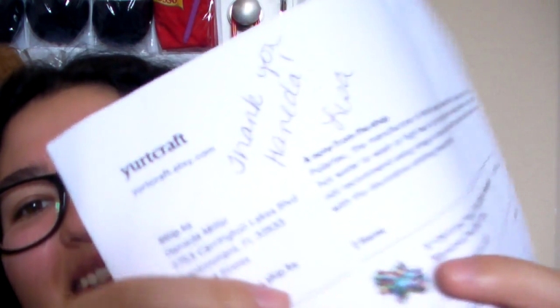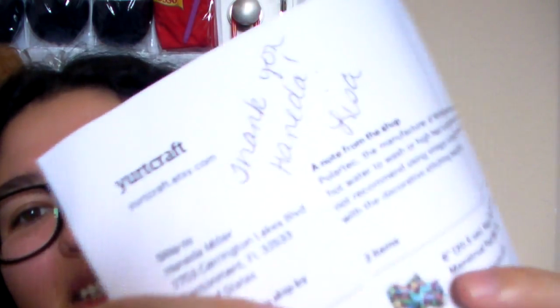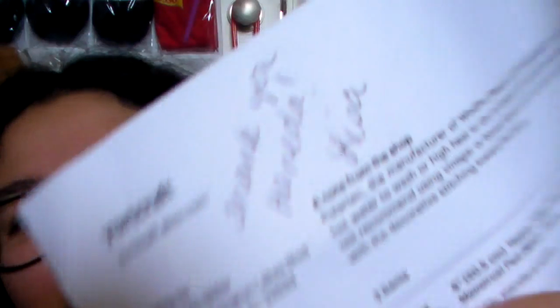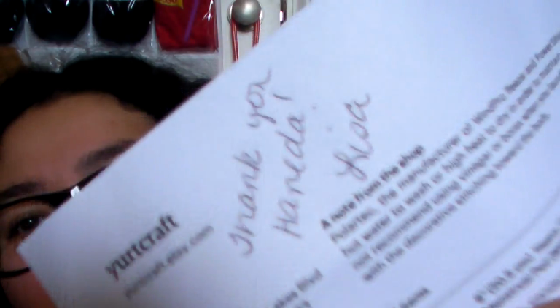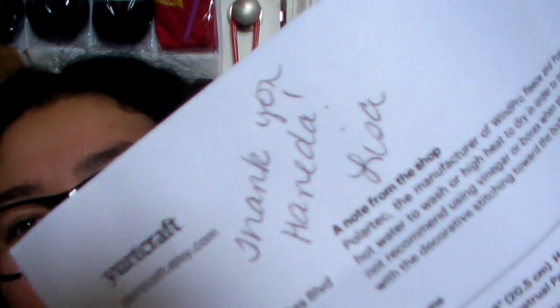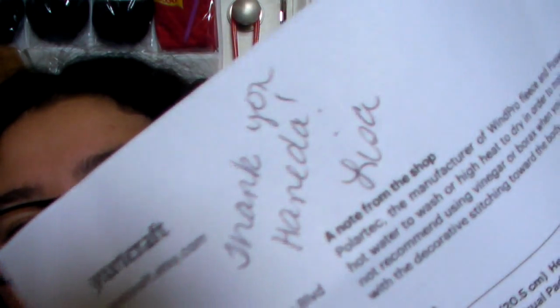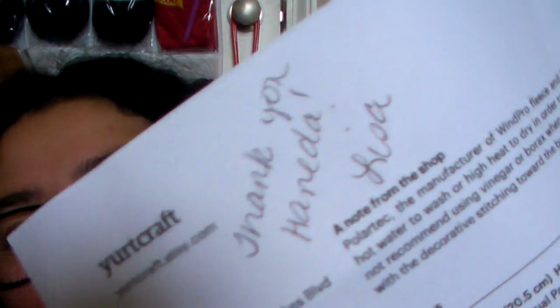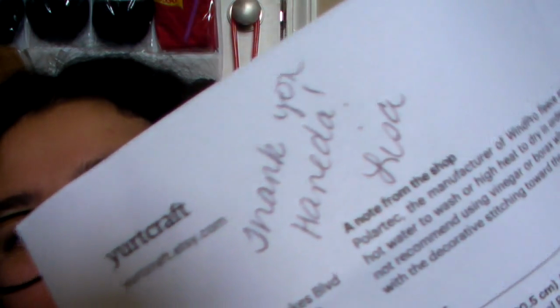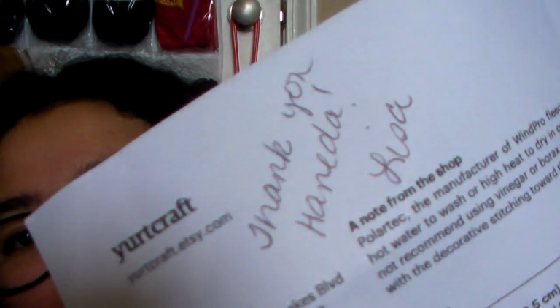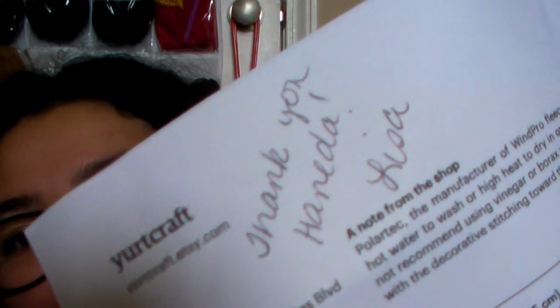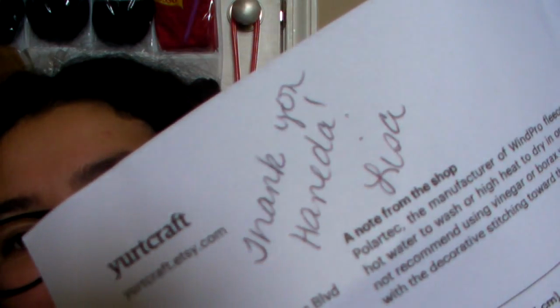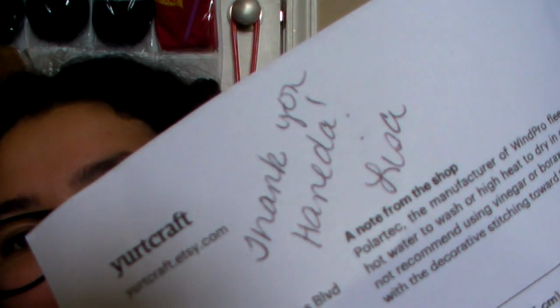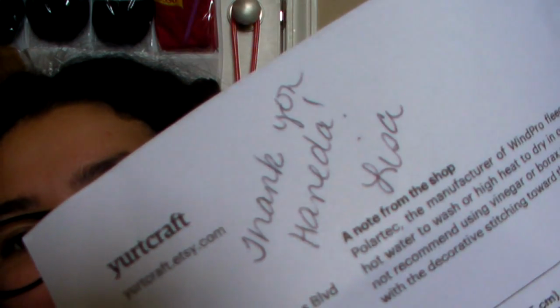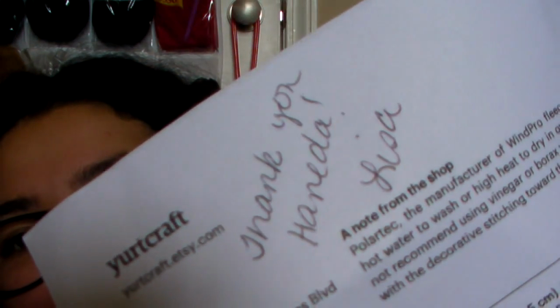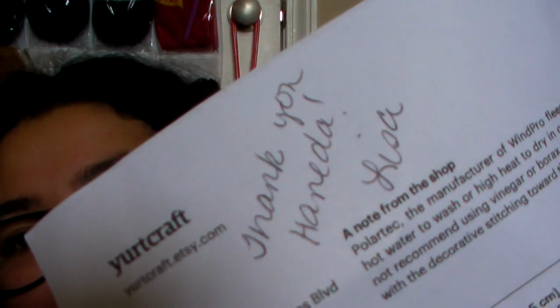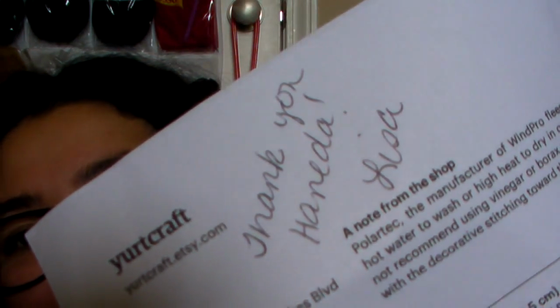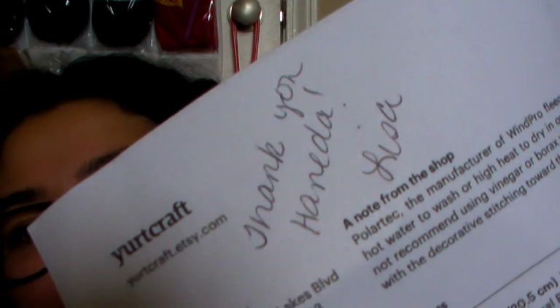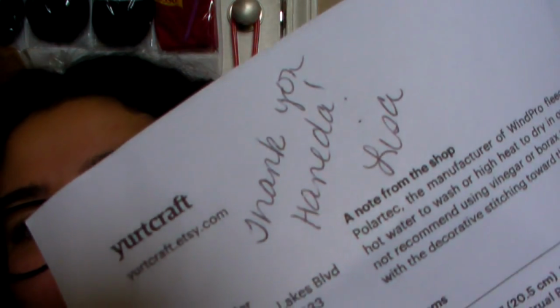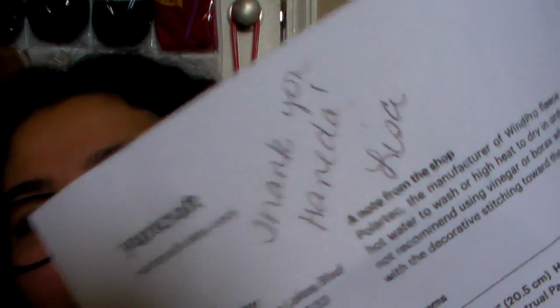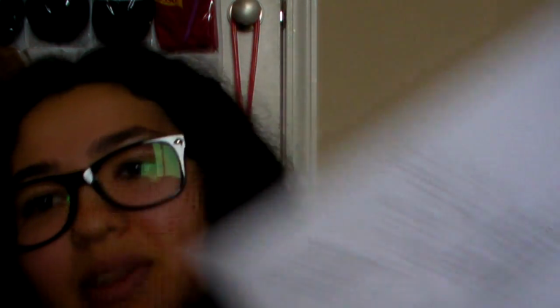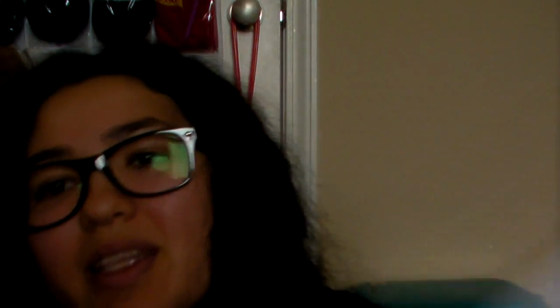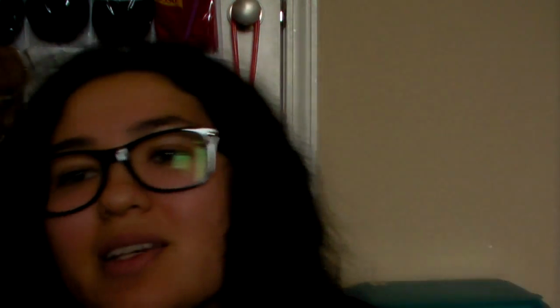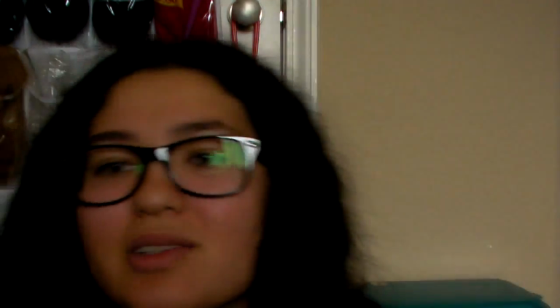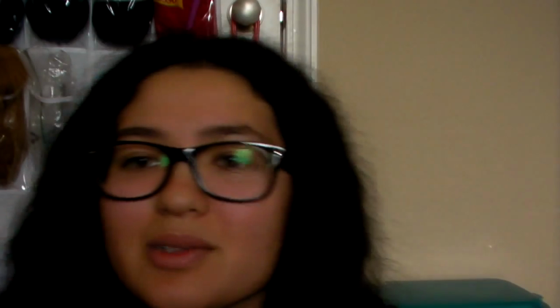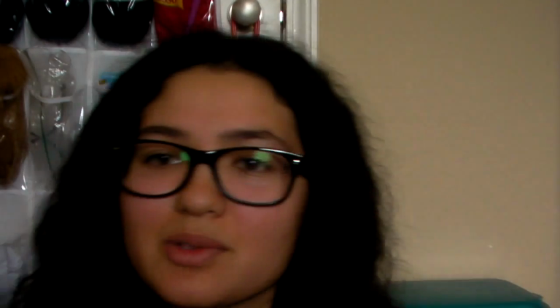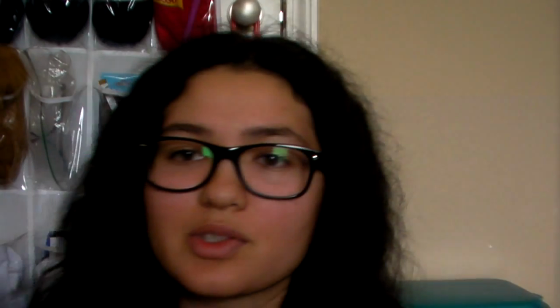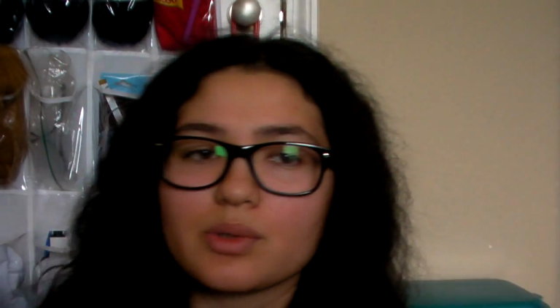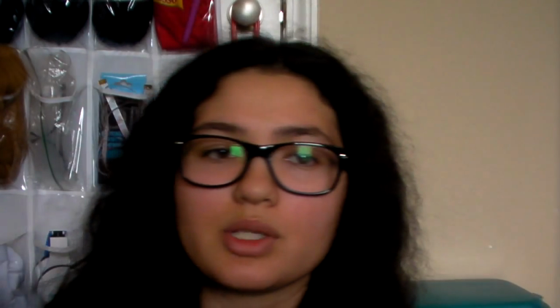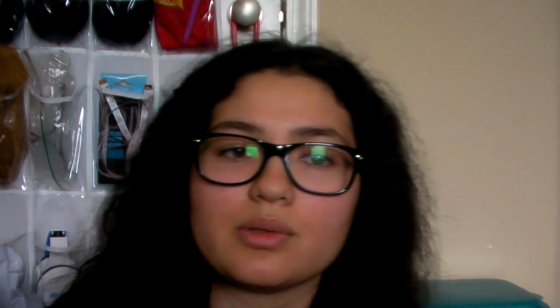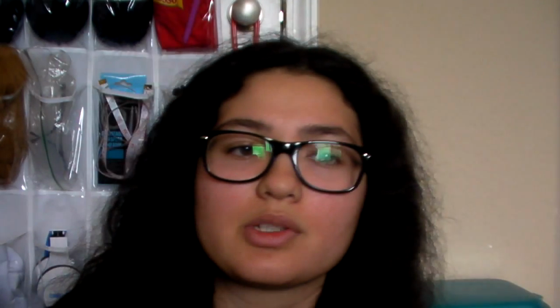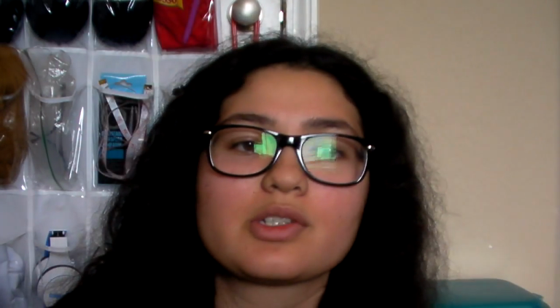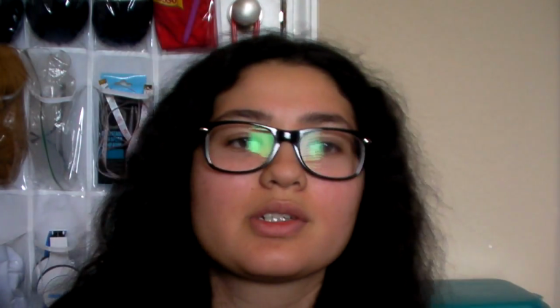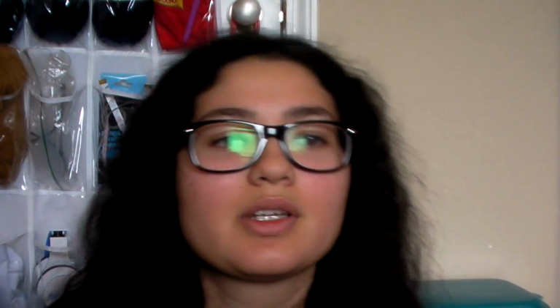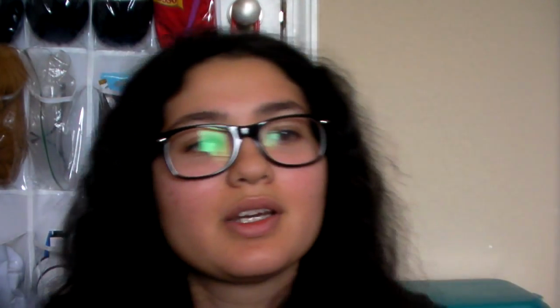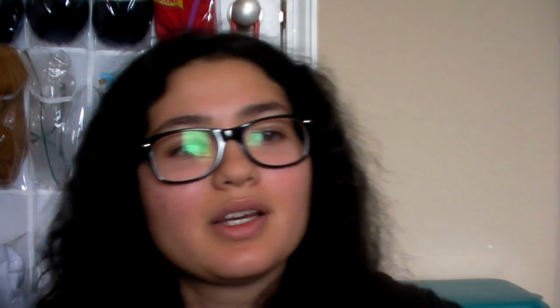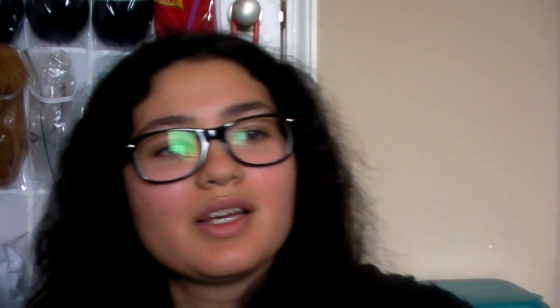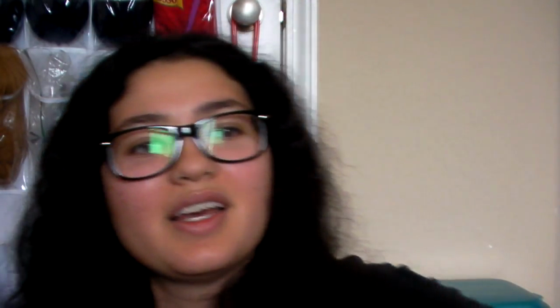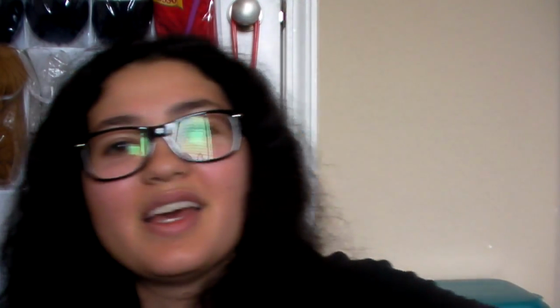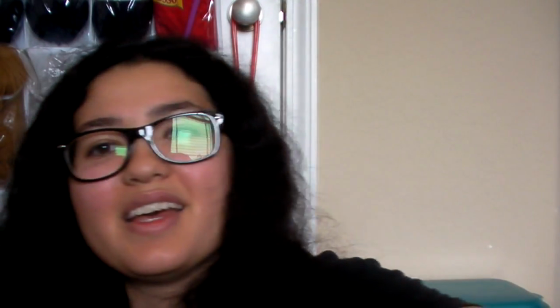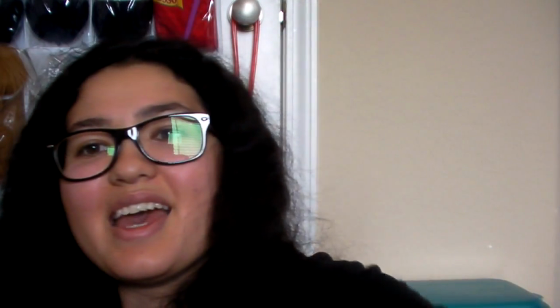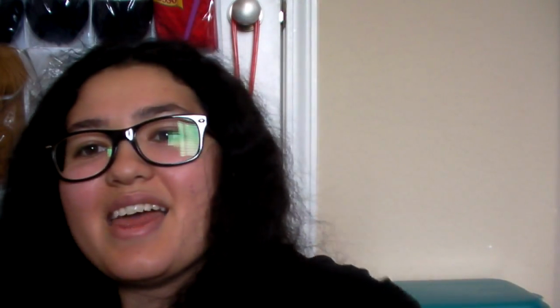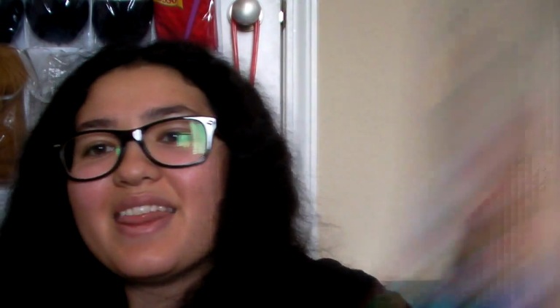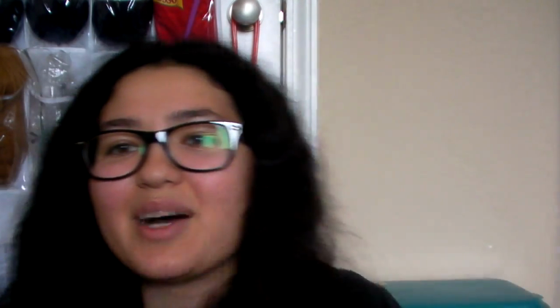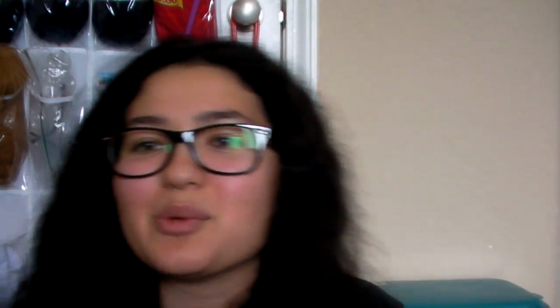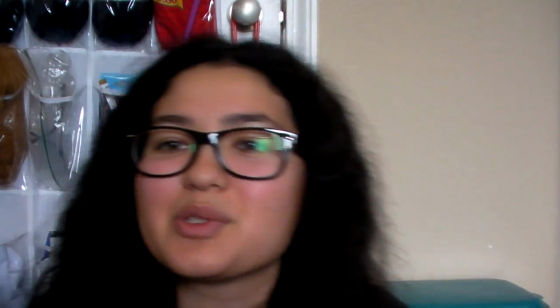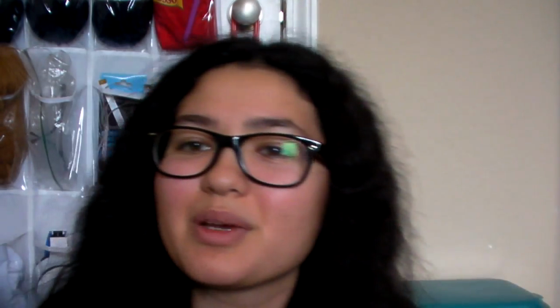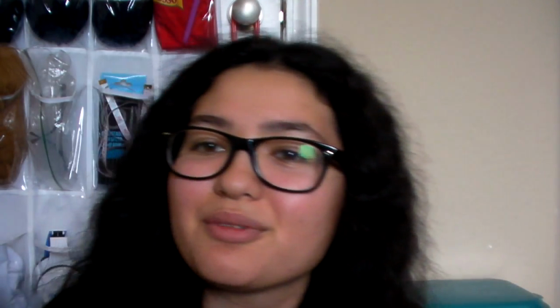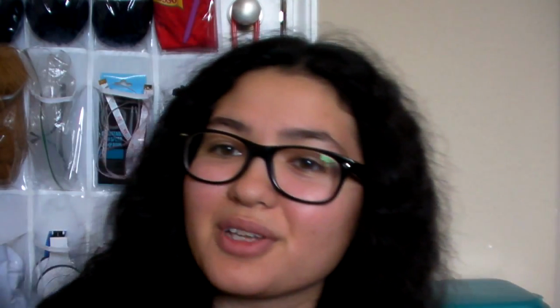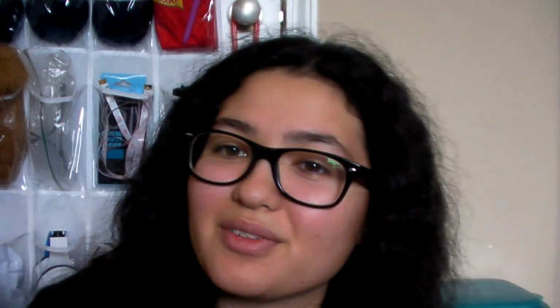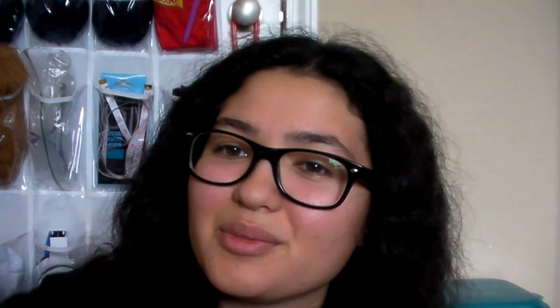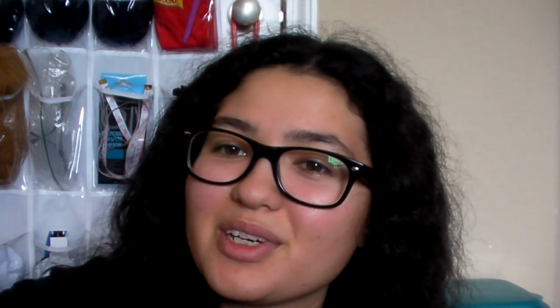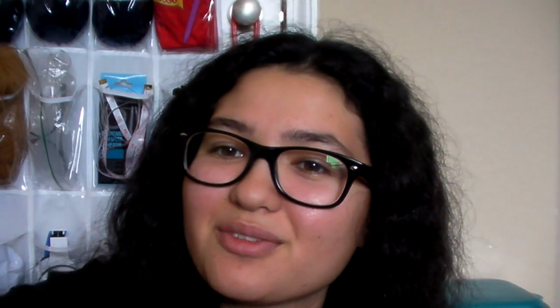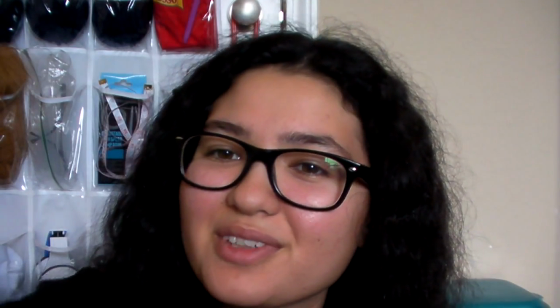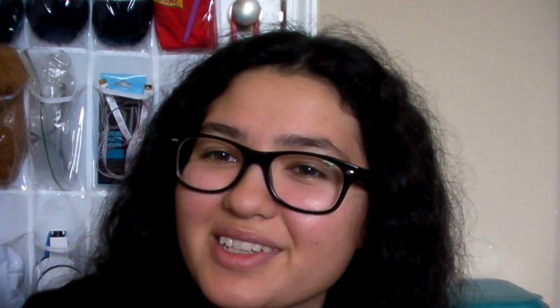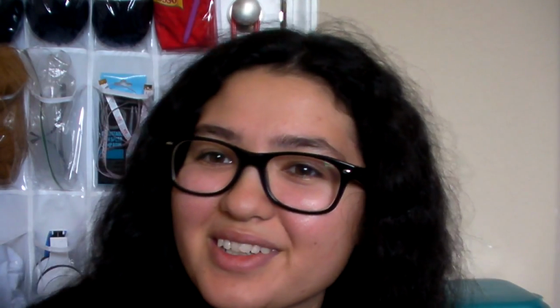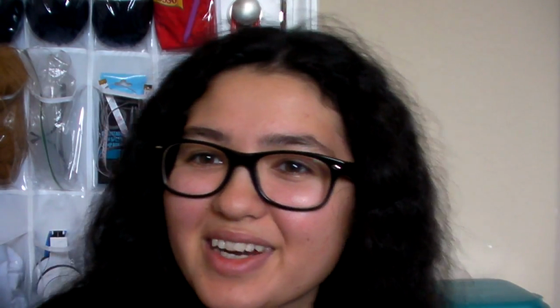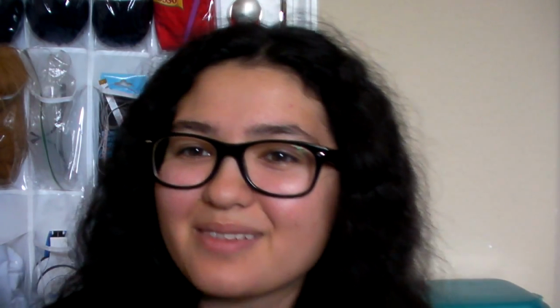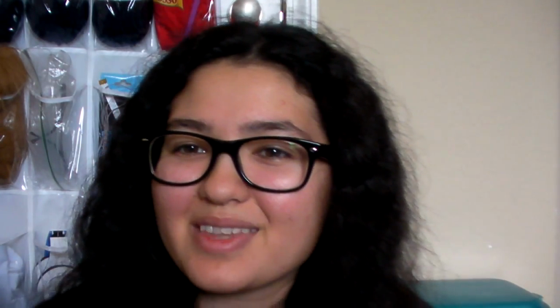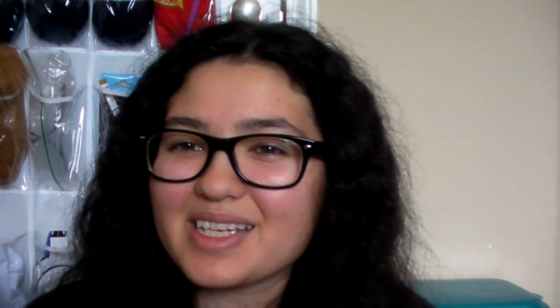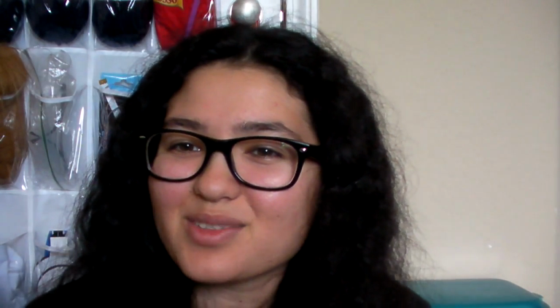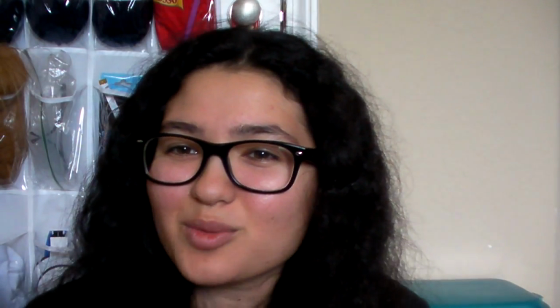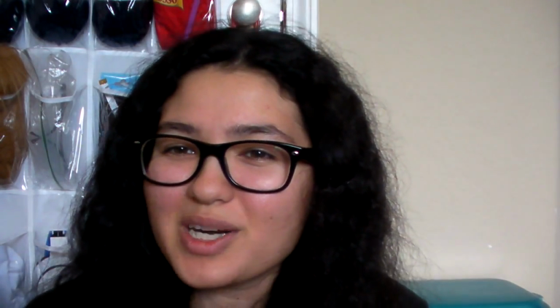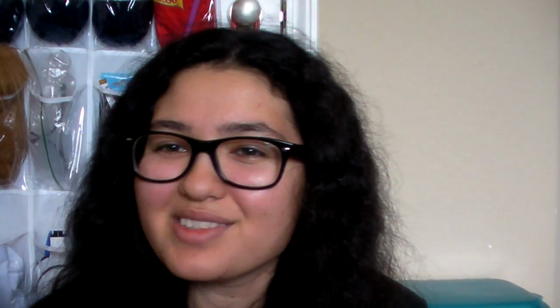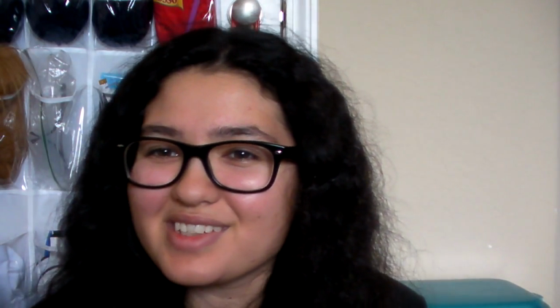She even wrote a handwritten letter, which was so cute. And that was my fluffy mail for Yurt Craft — thanks for watching.